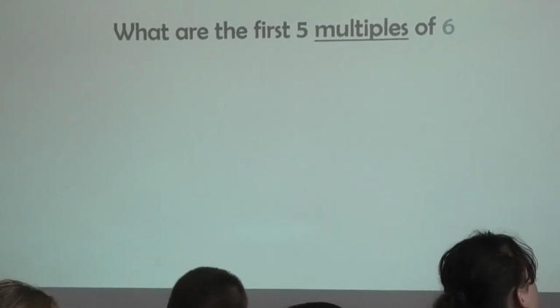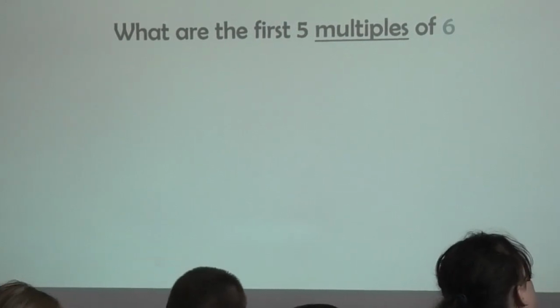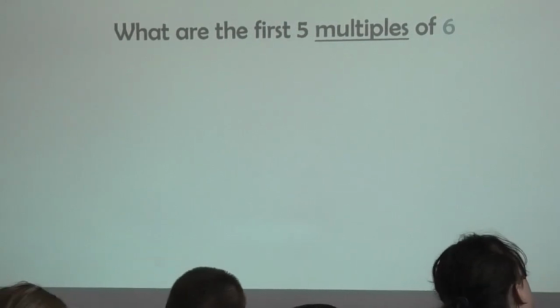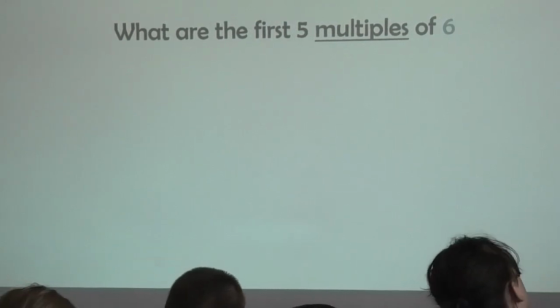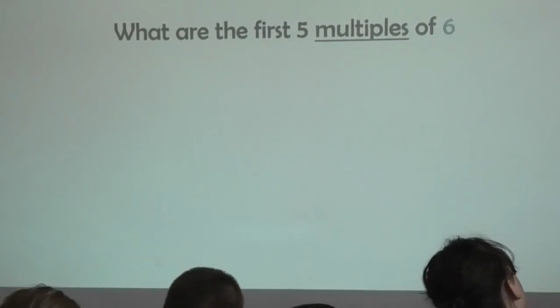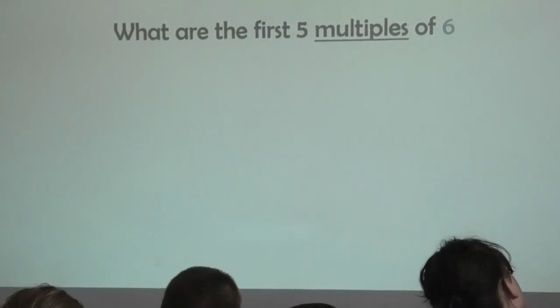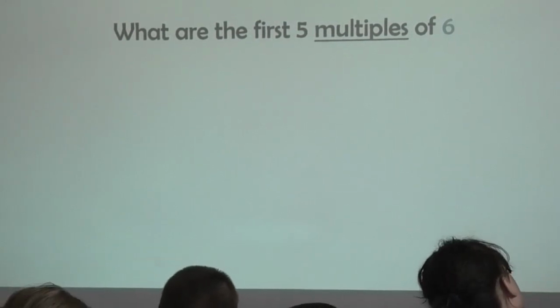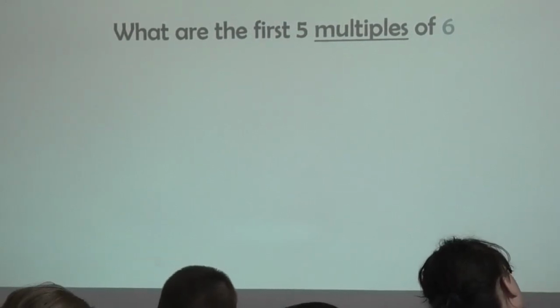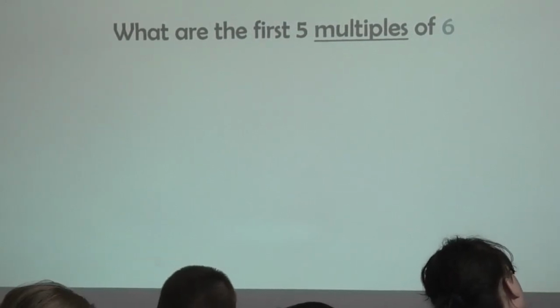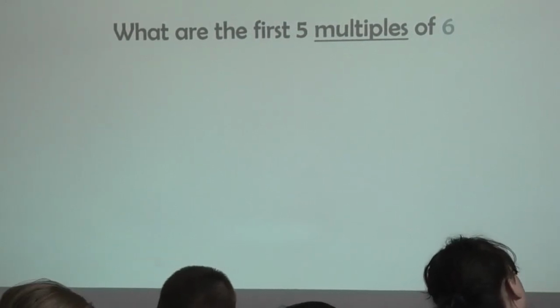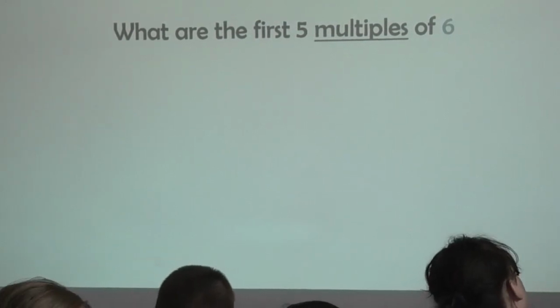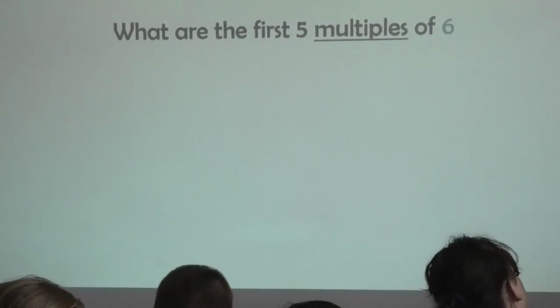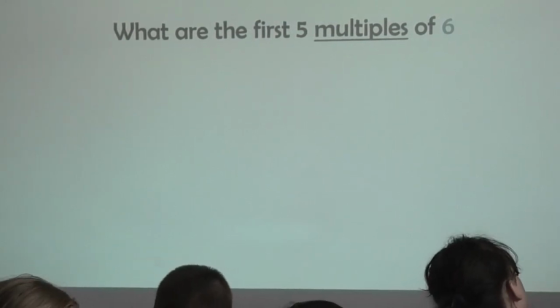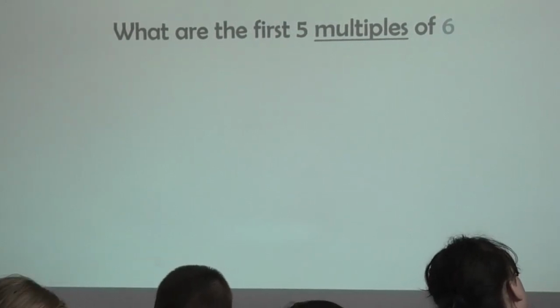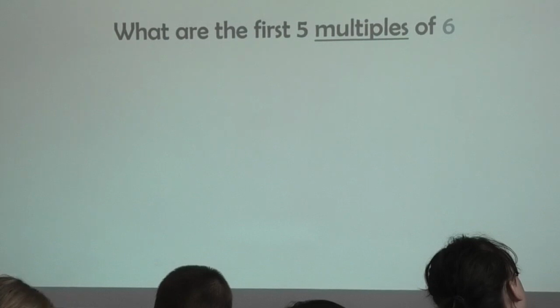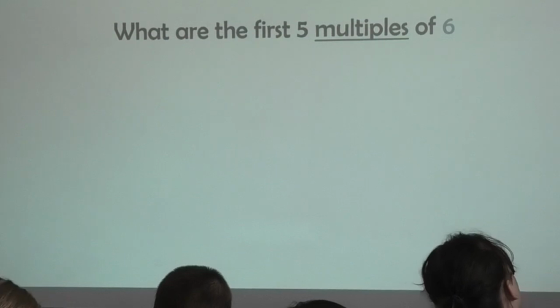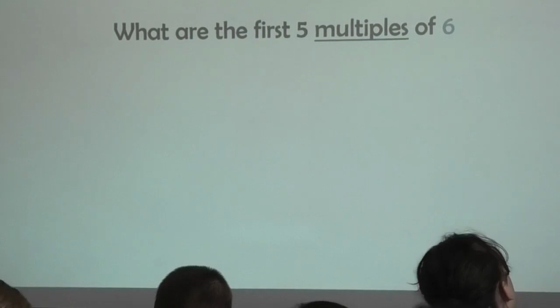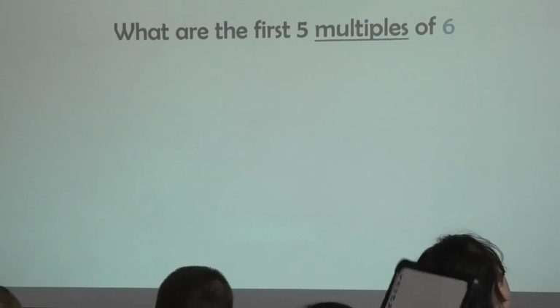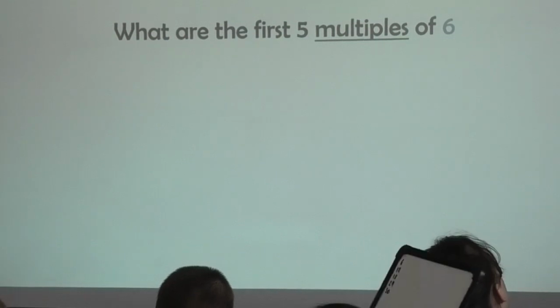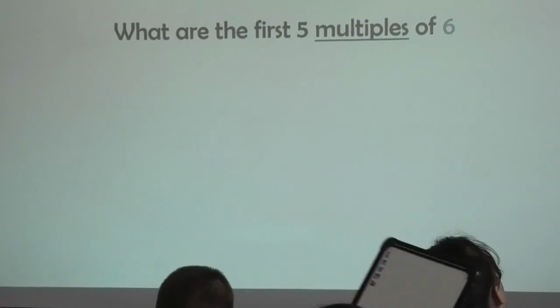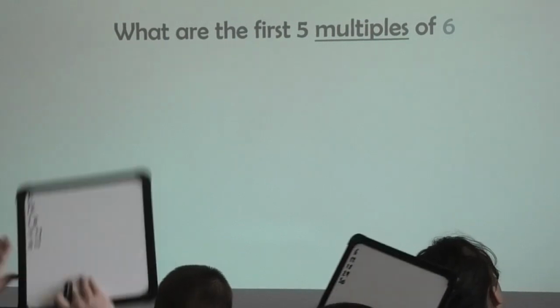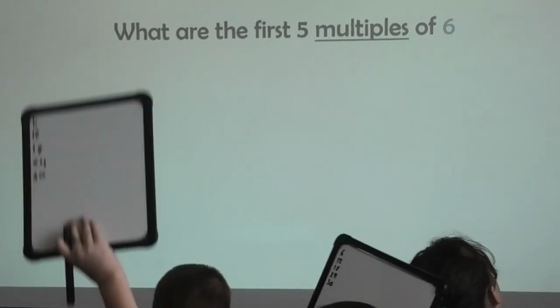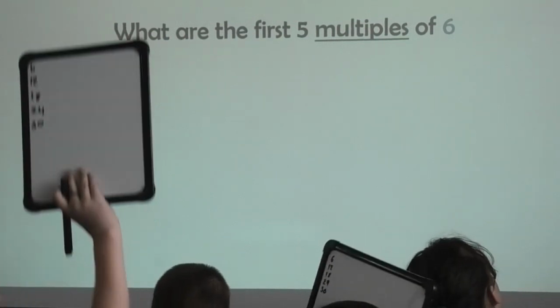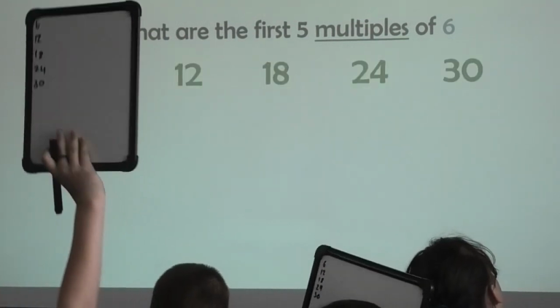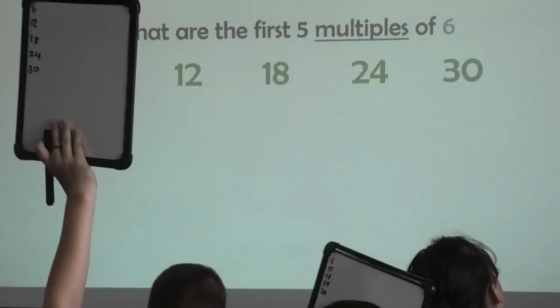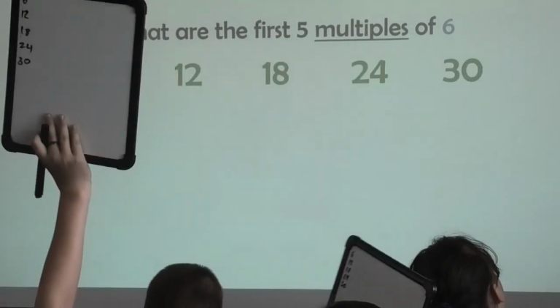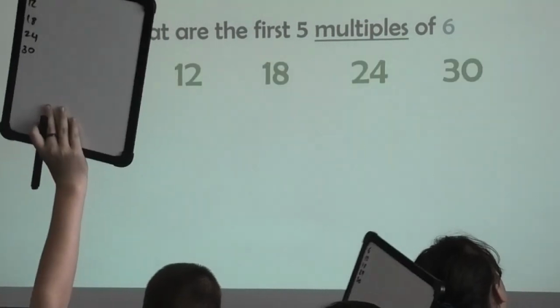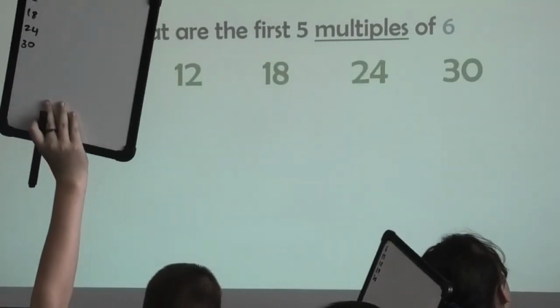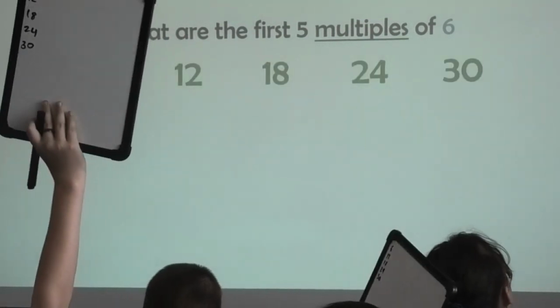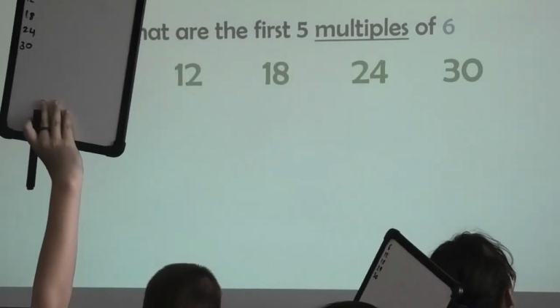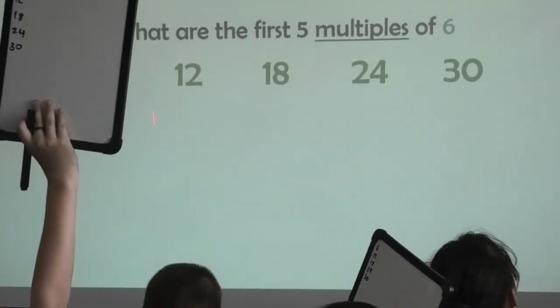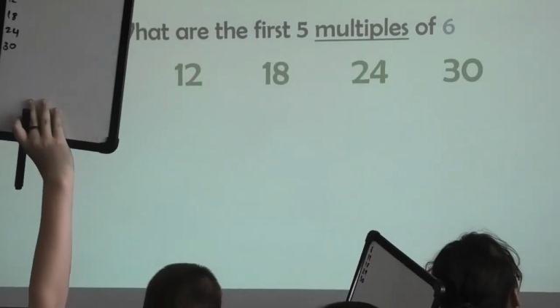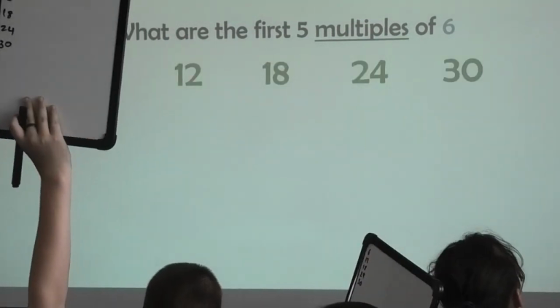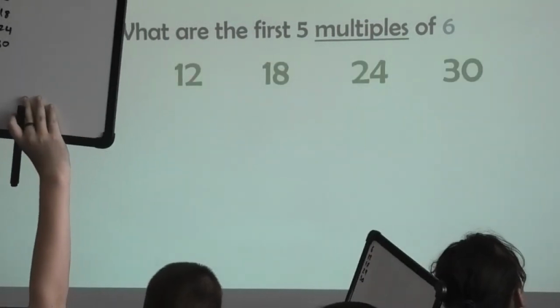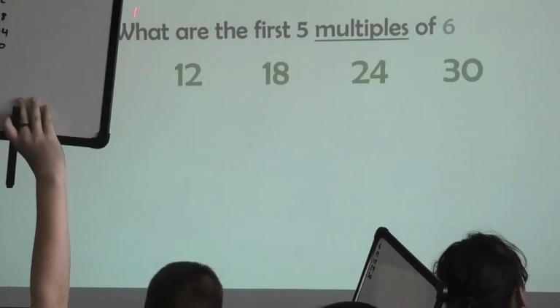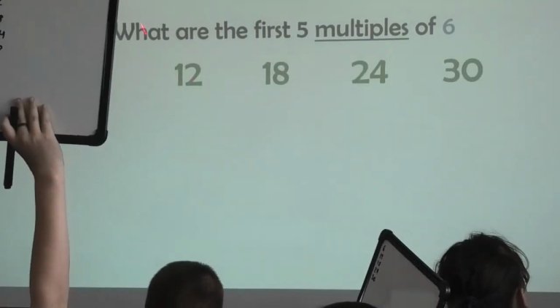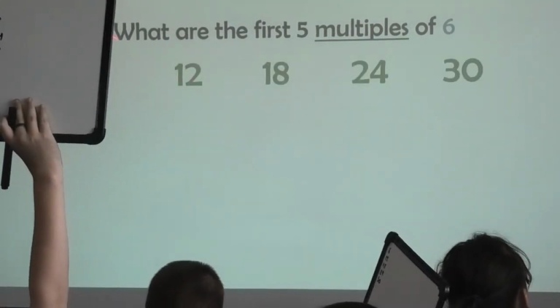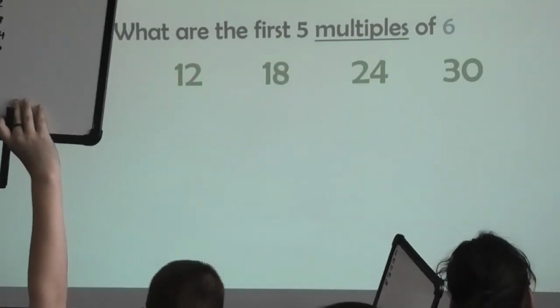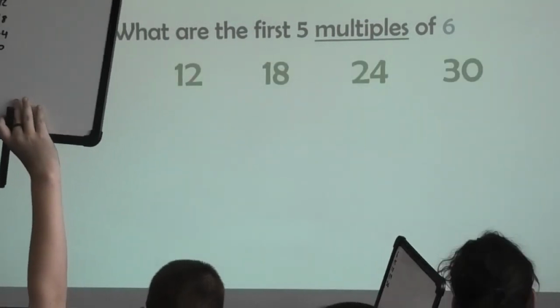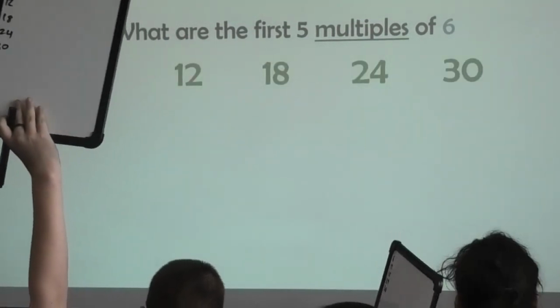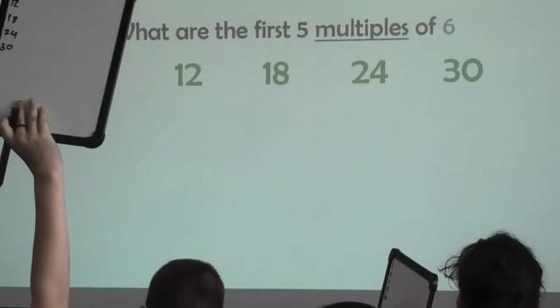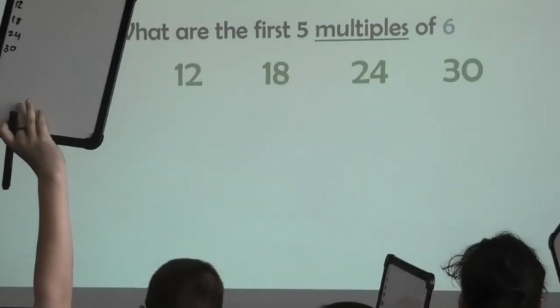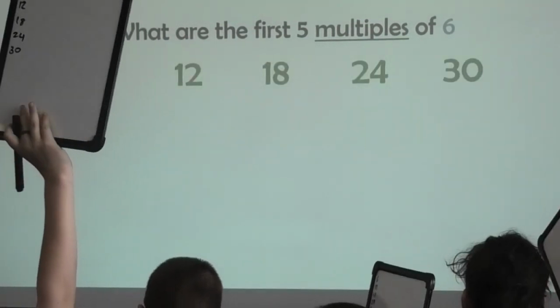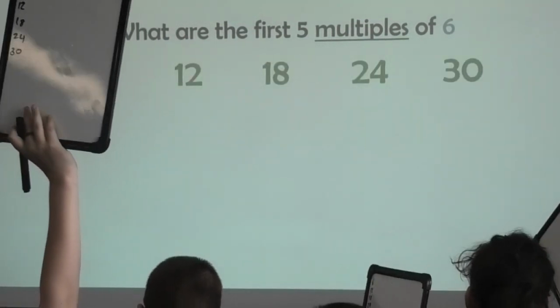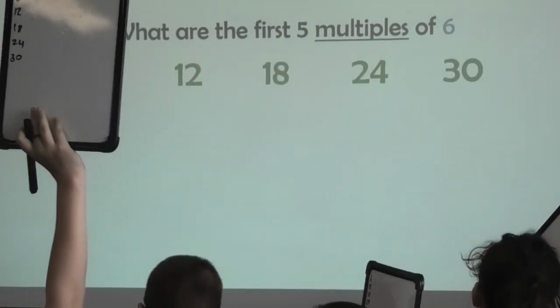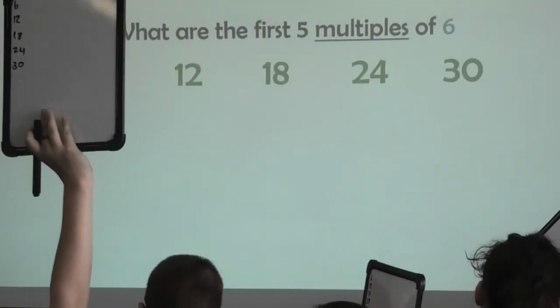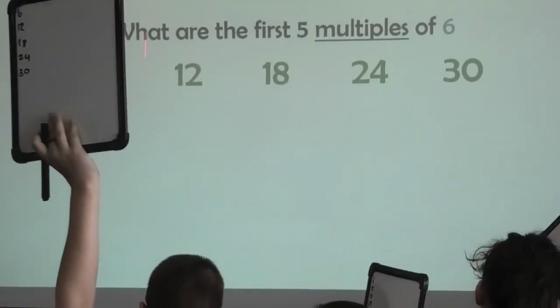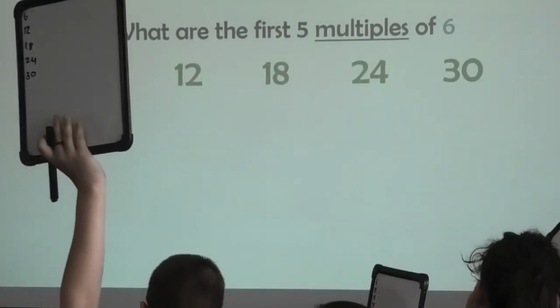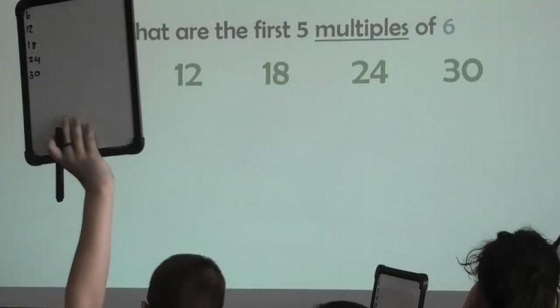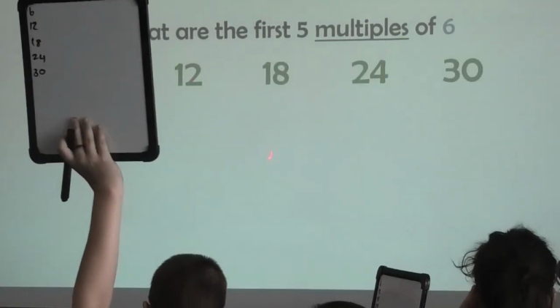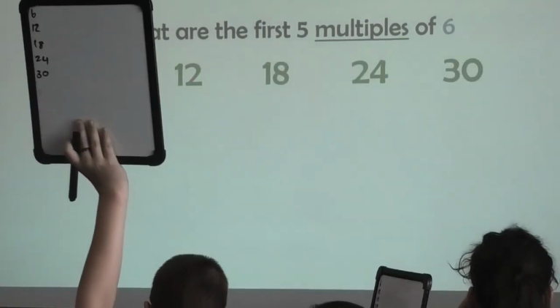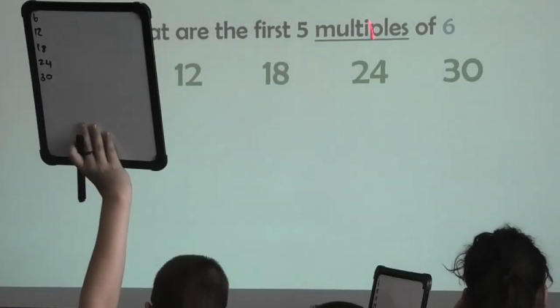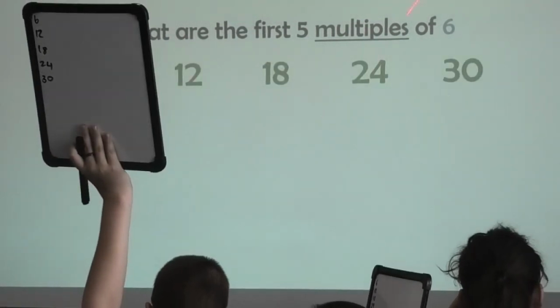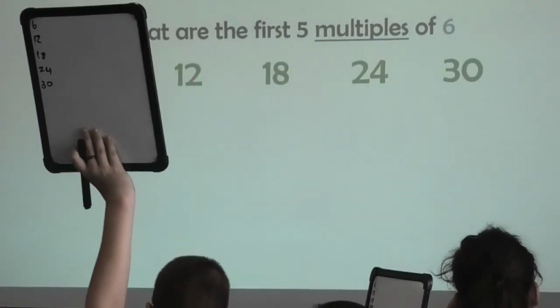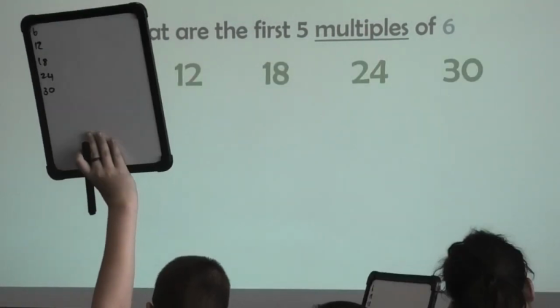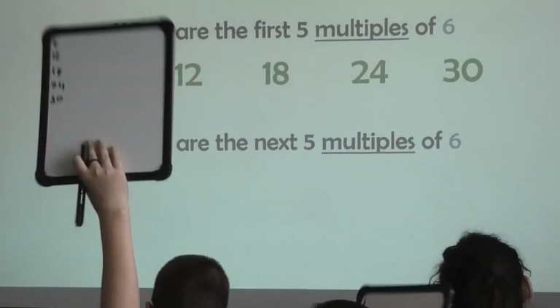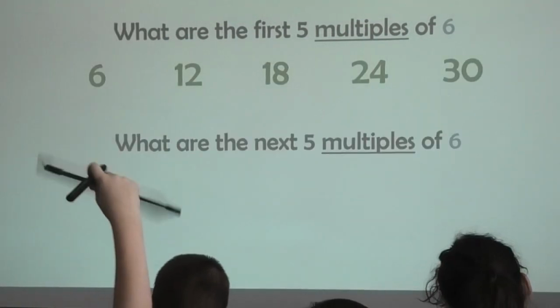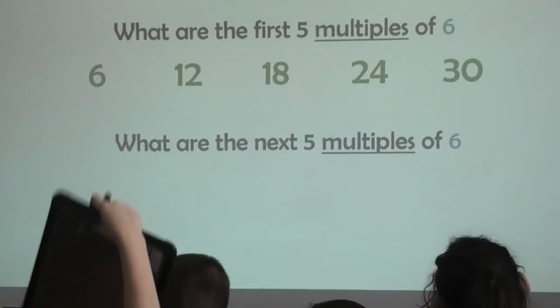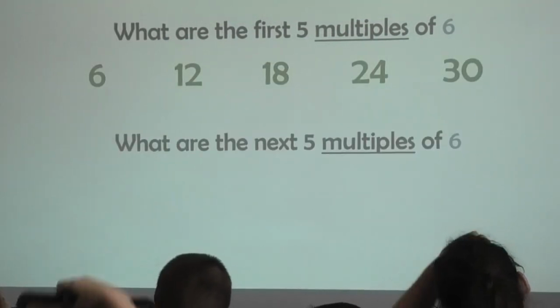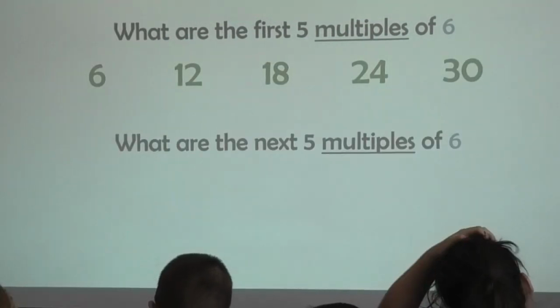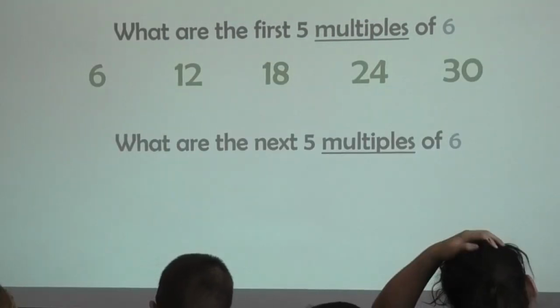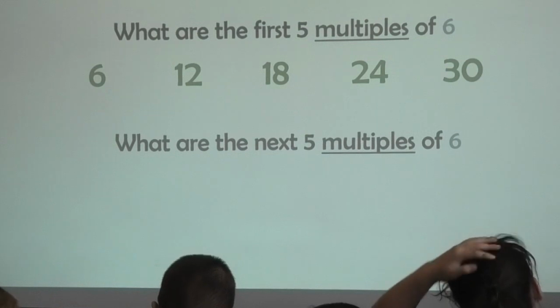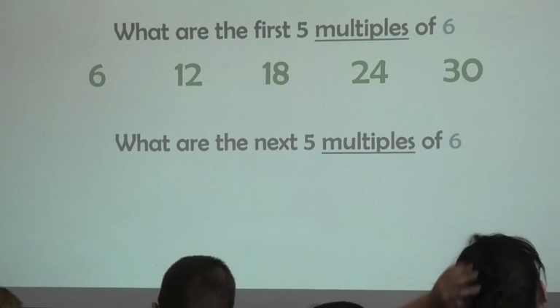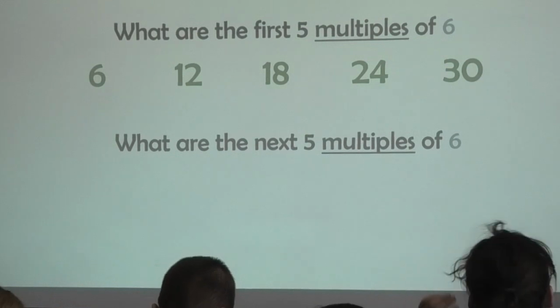Six, three, two, one. Boards up. Let's recall them together. Let's go. Six, twelve, 18, 24, 30. Well done.